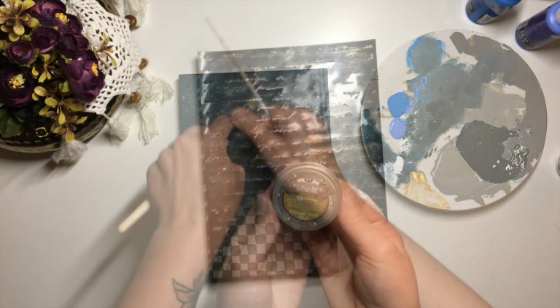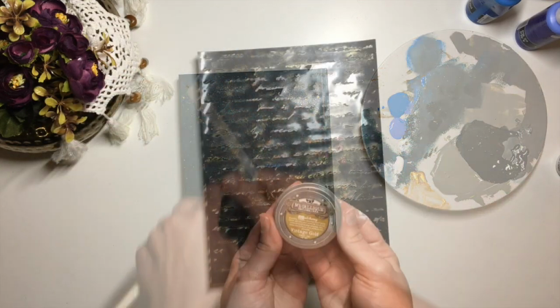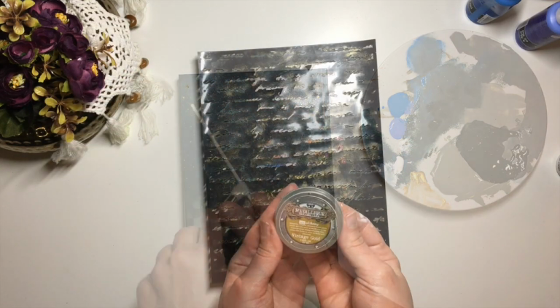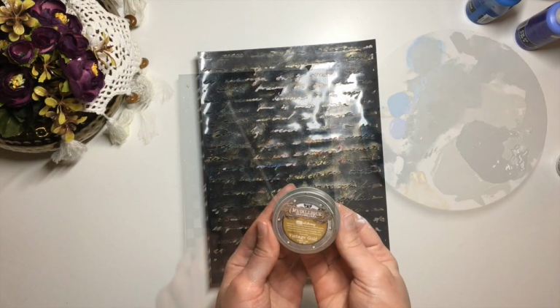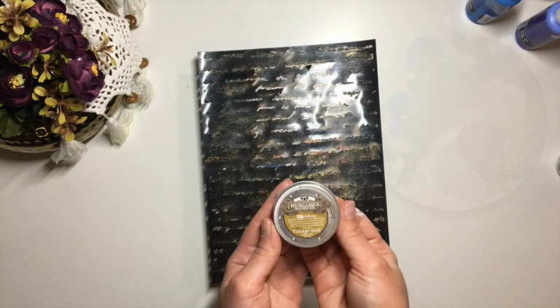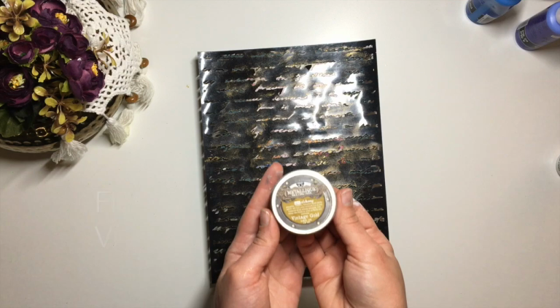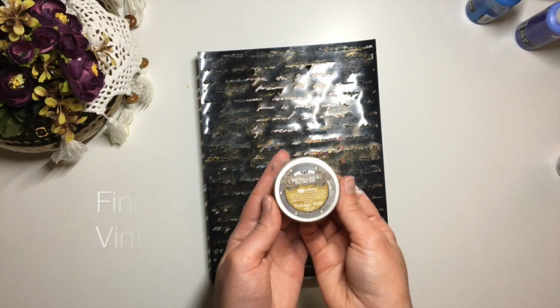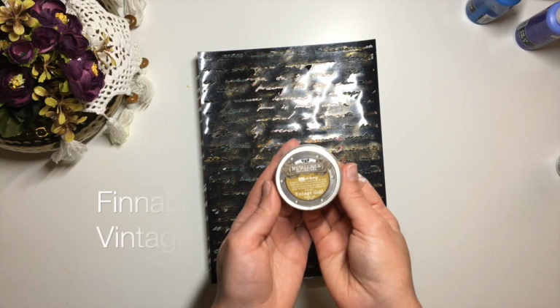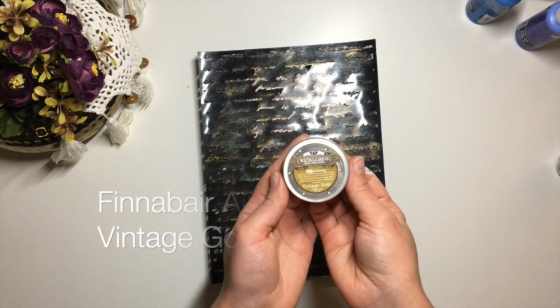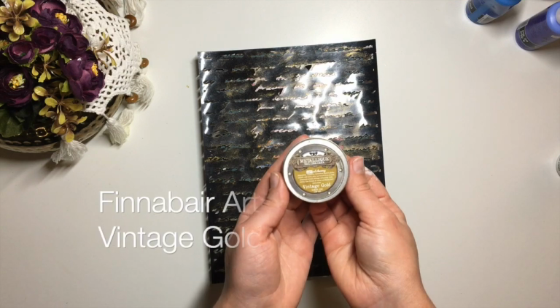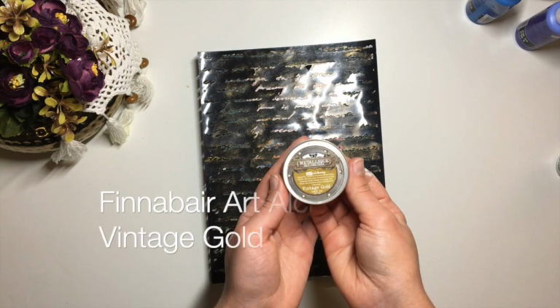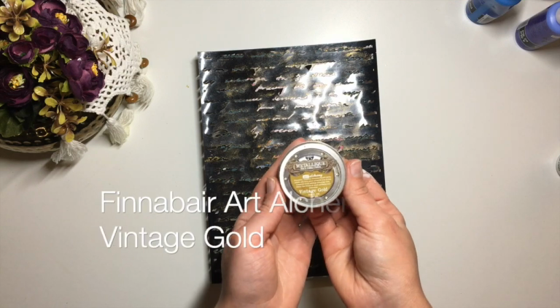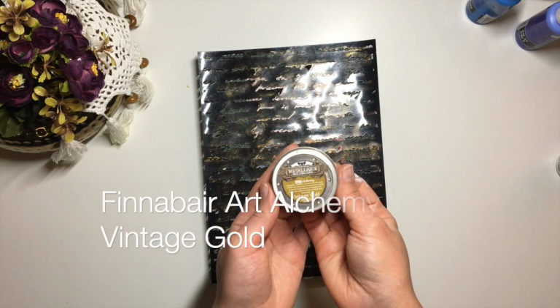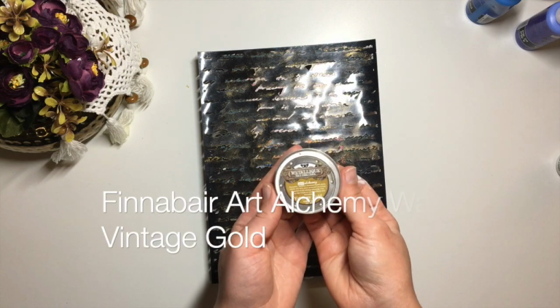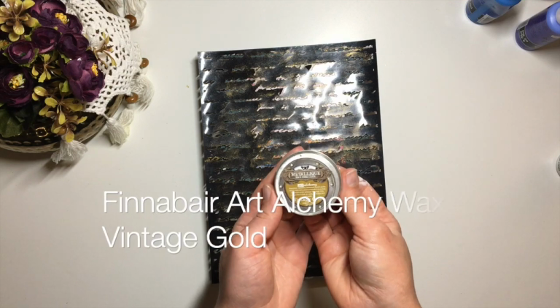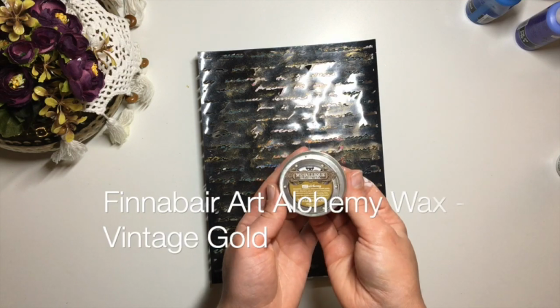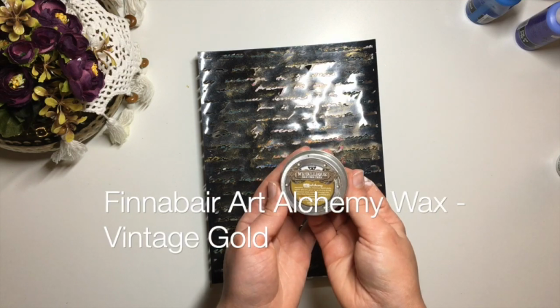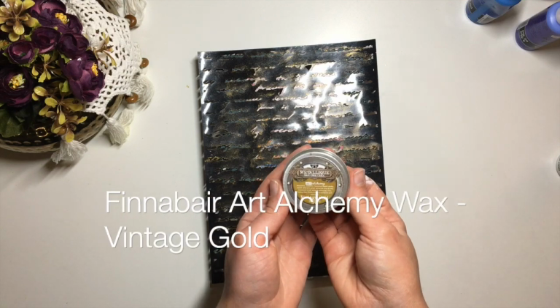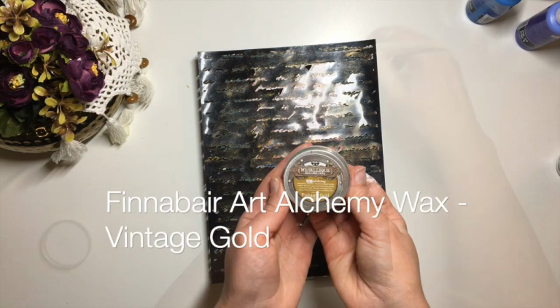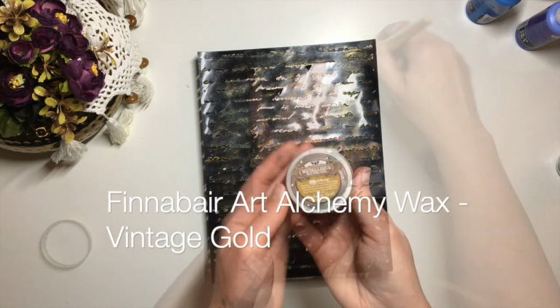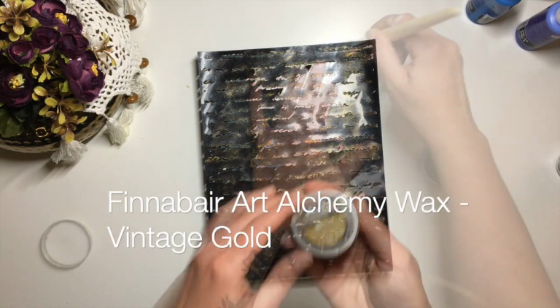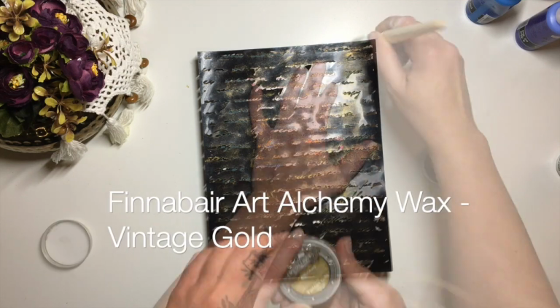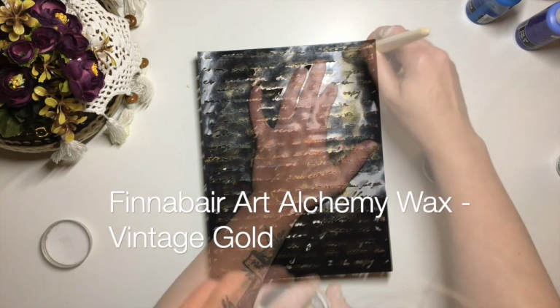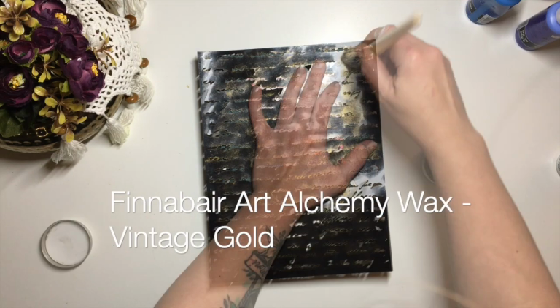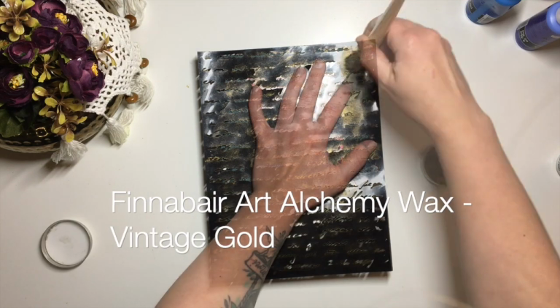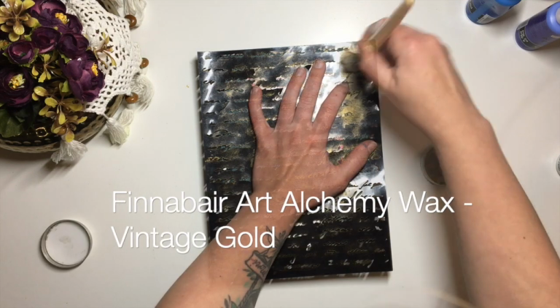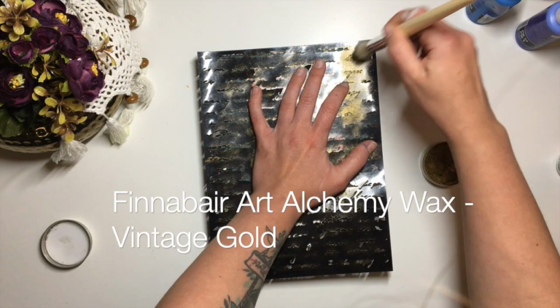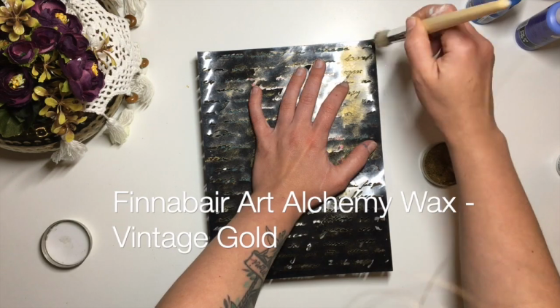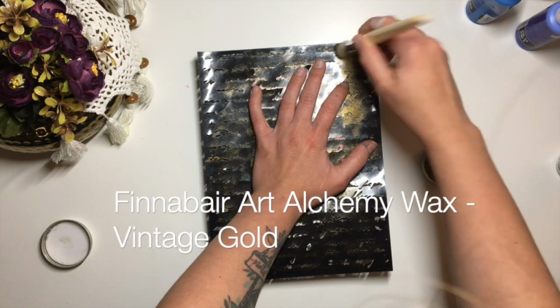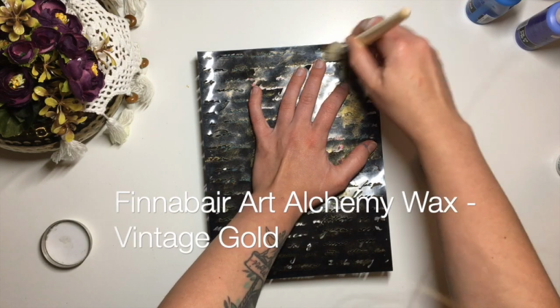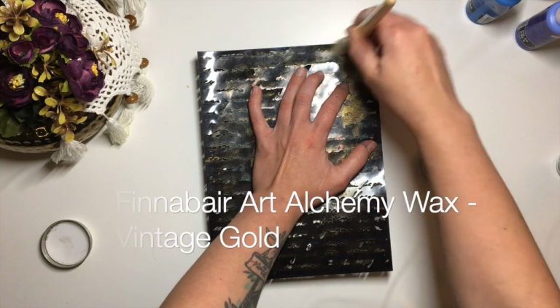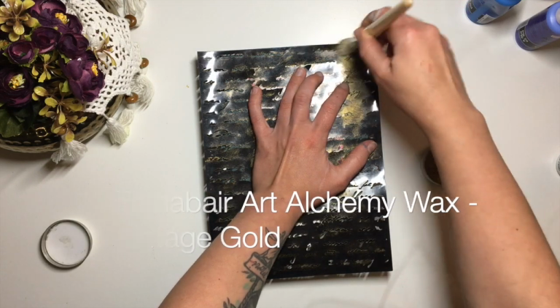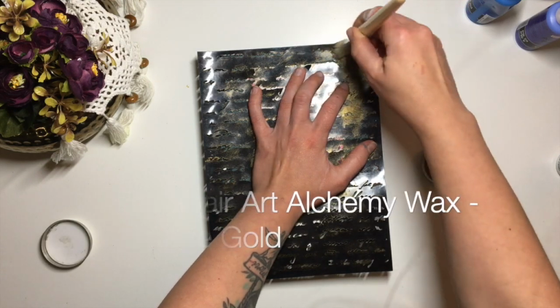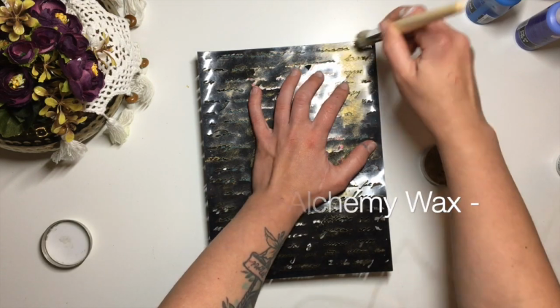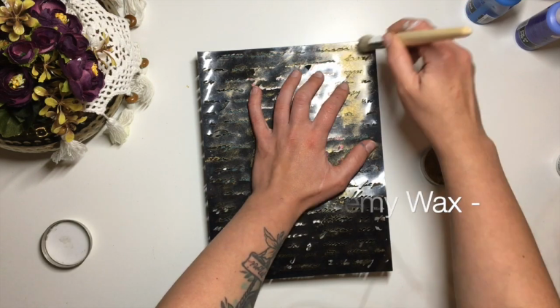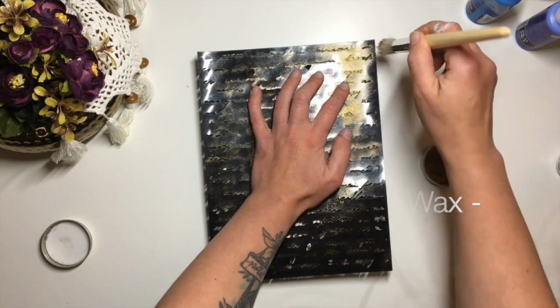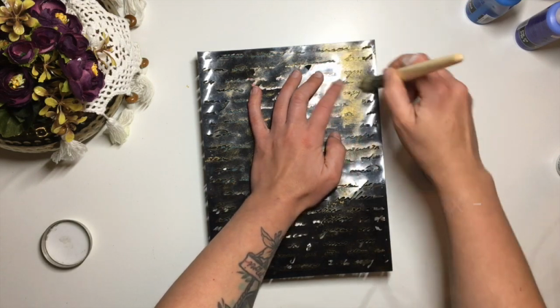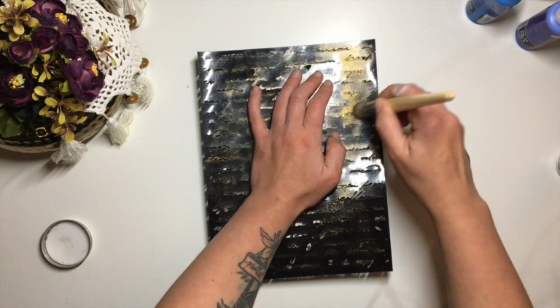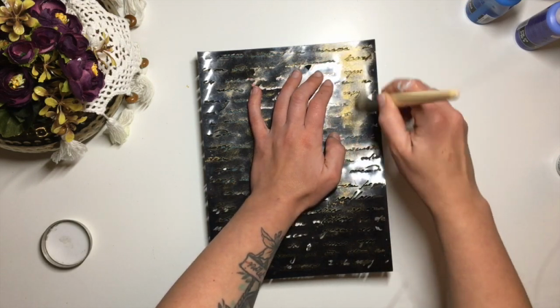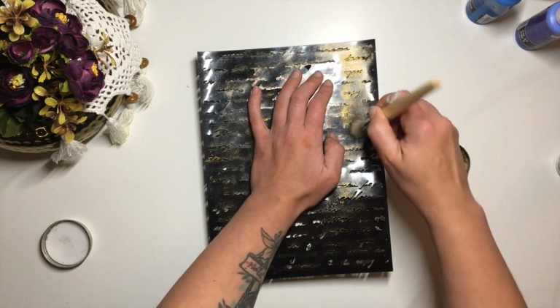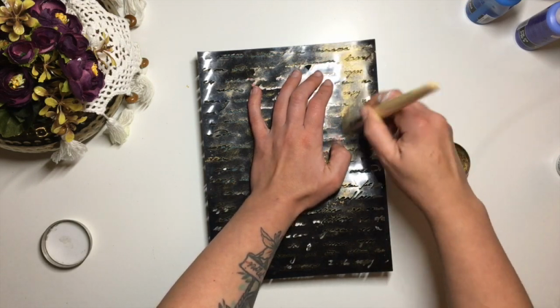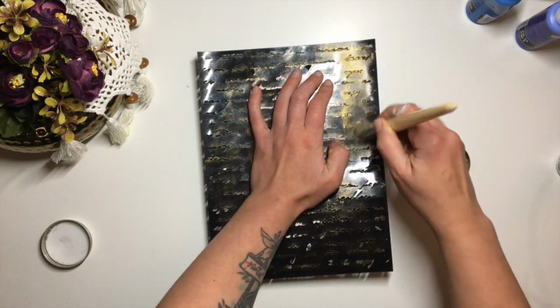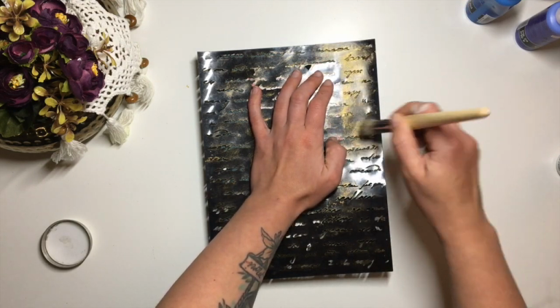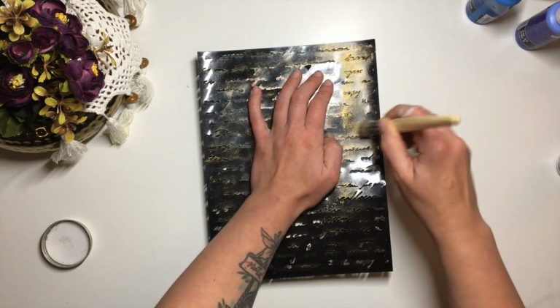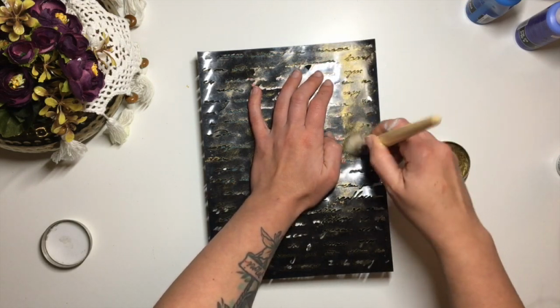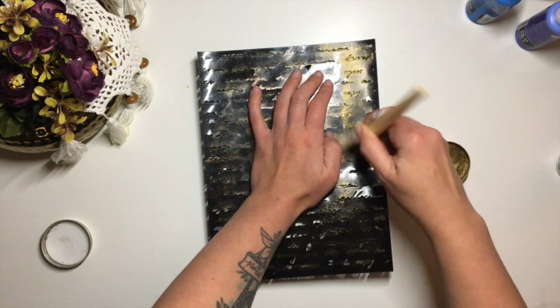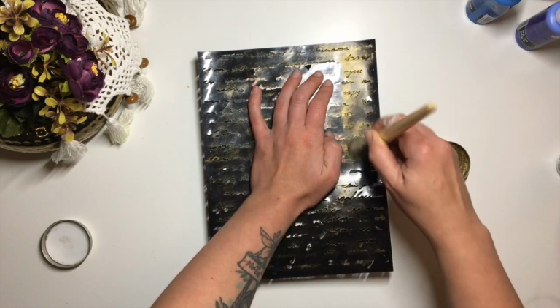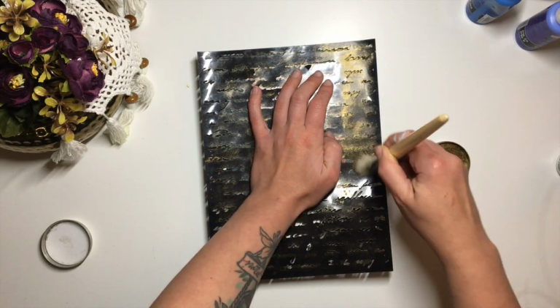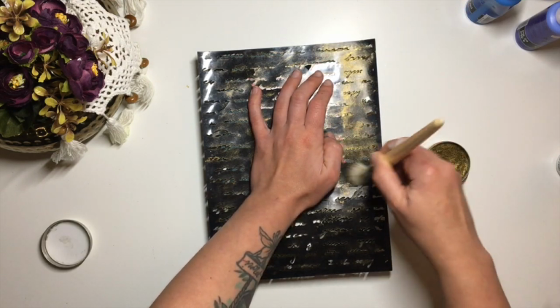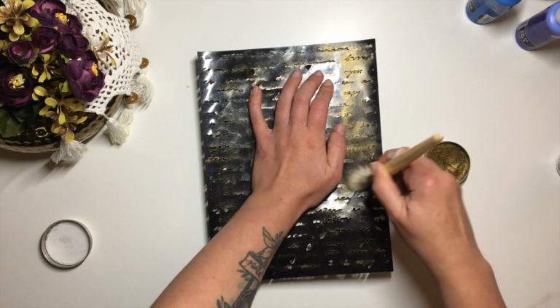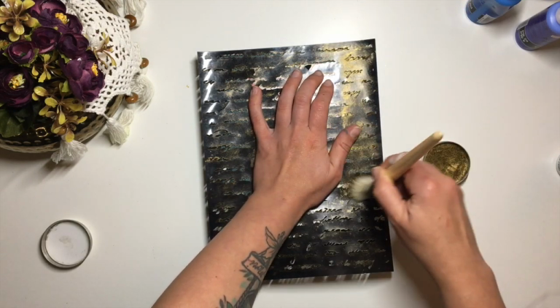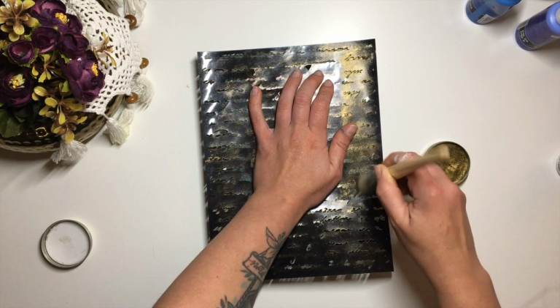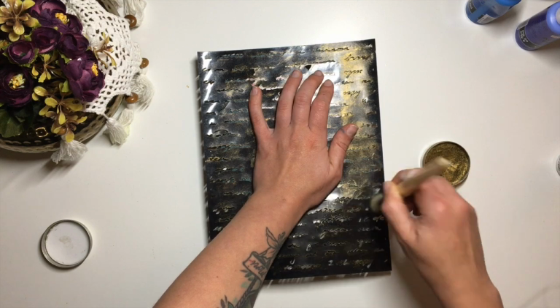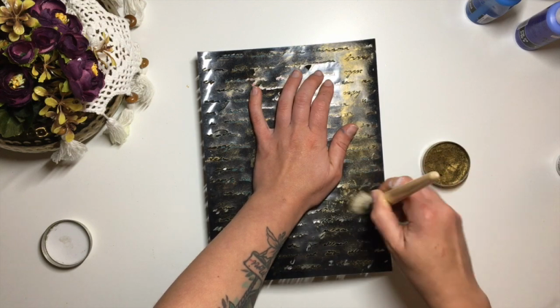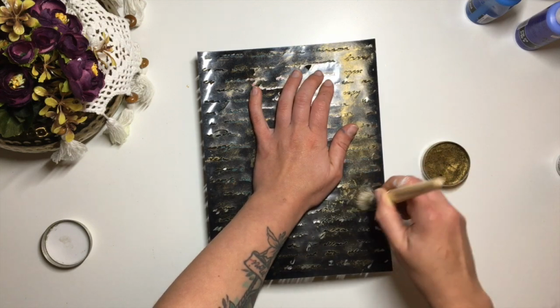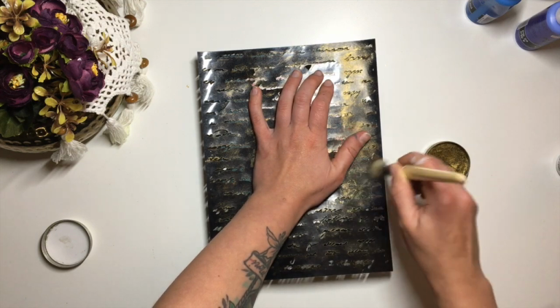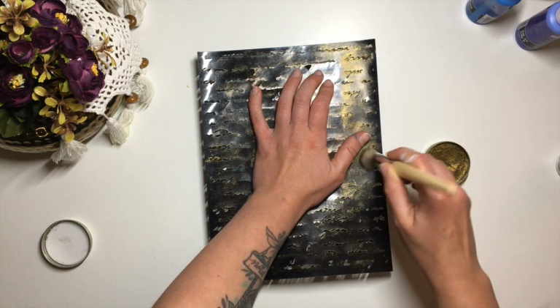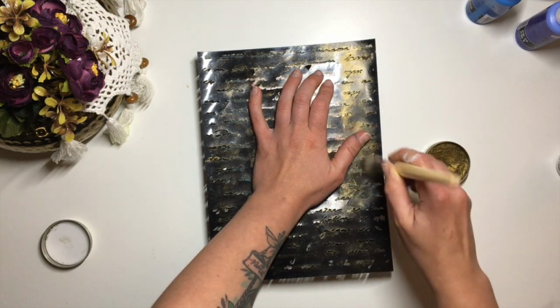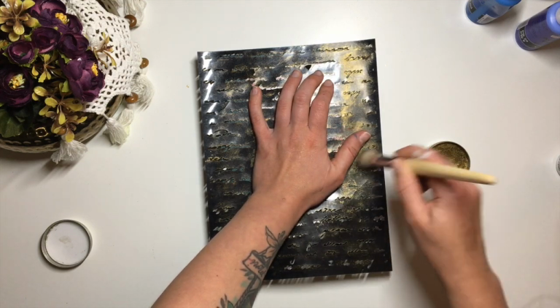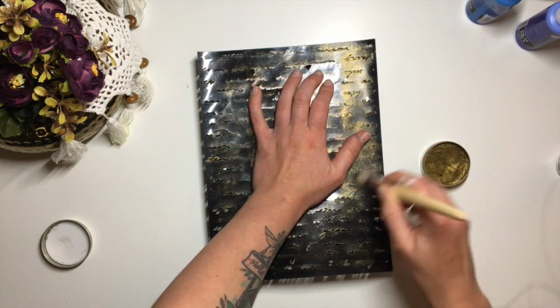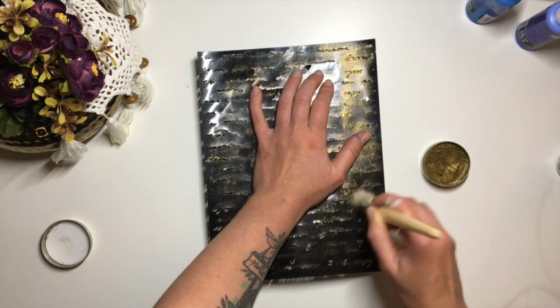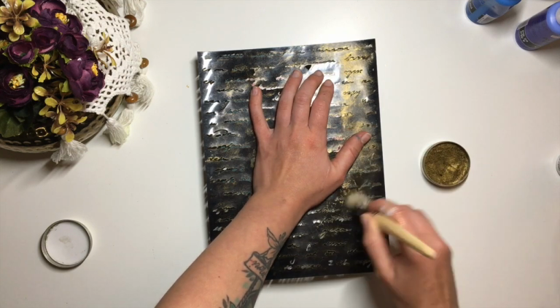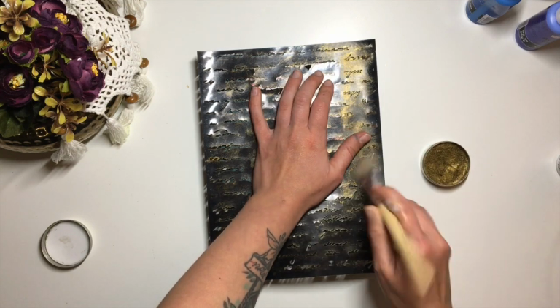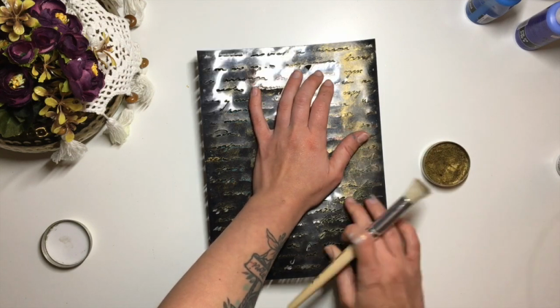Then I take this large script stencil, gold wax and a stencil brush and add some script over the background.